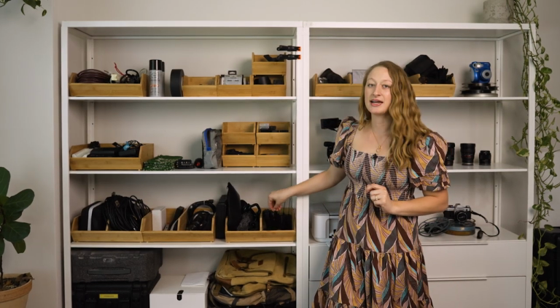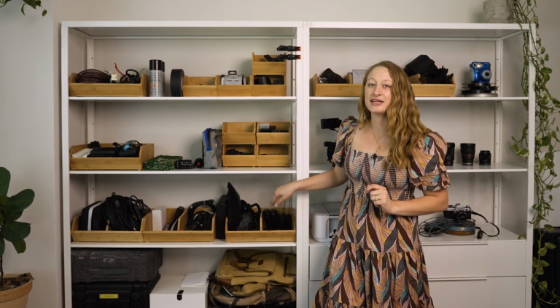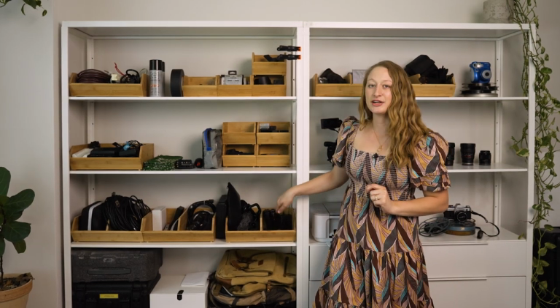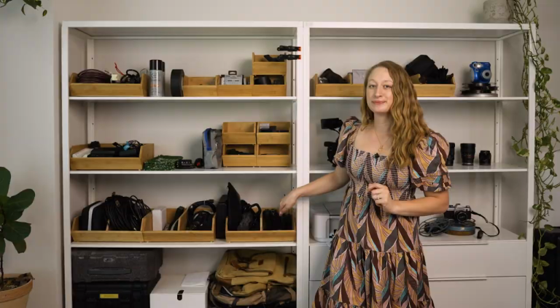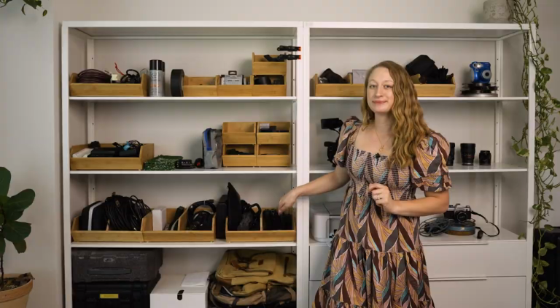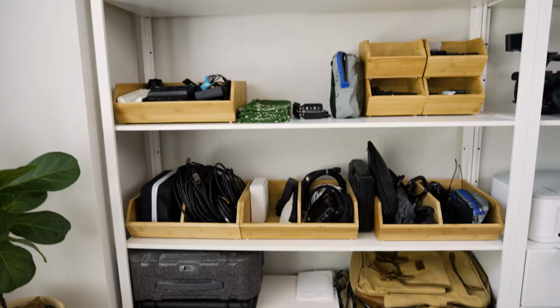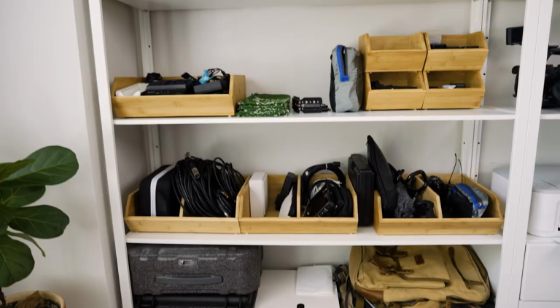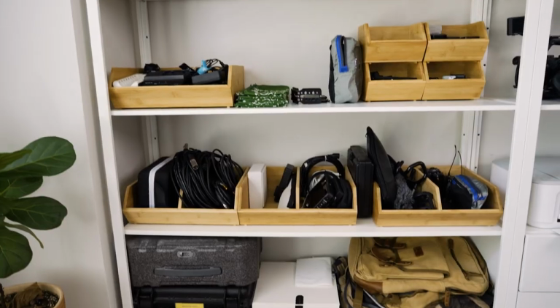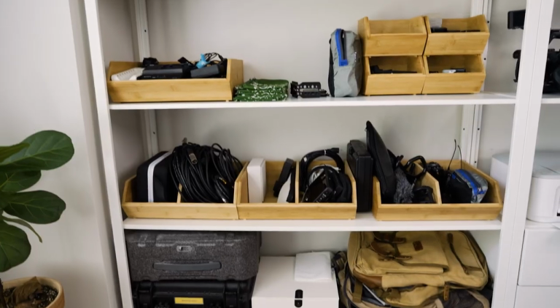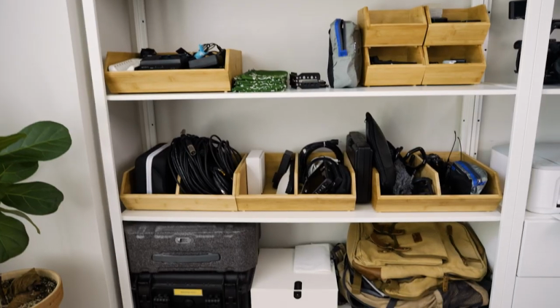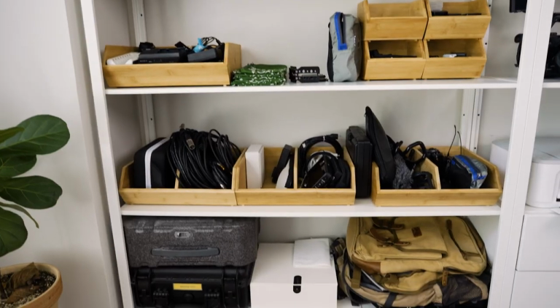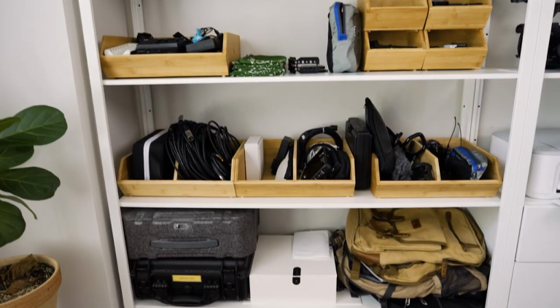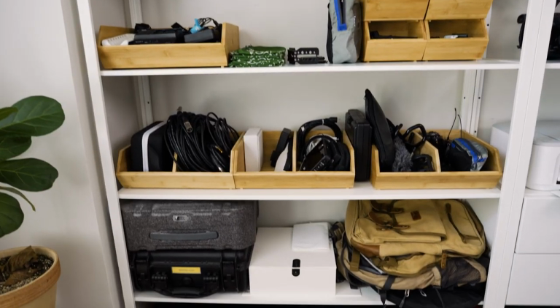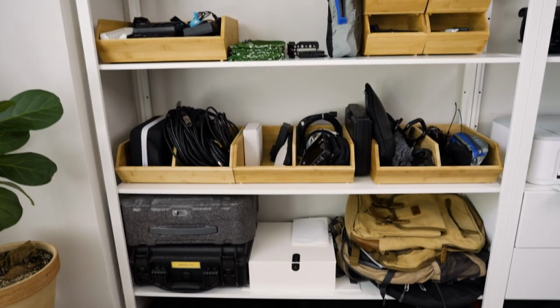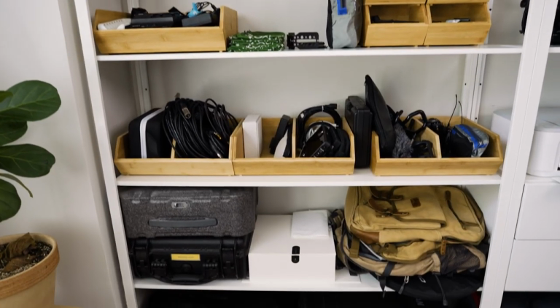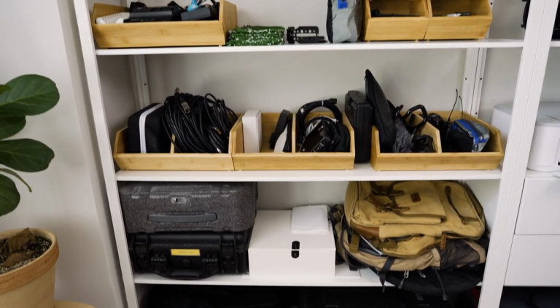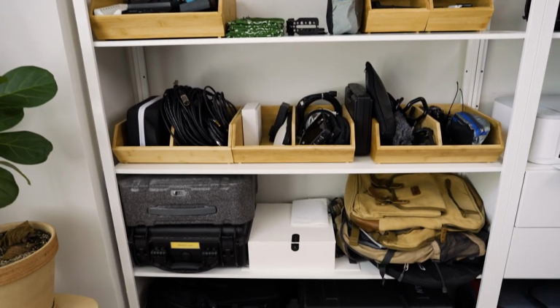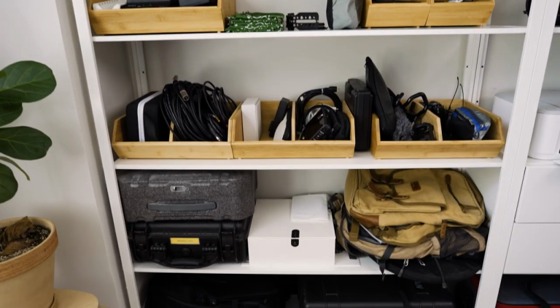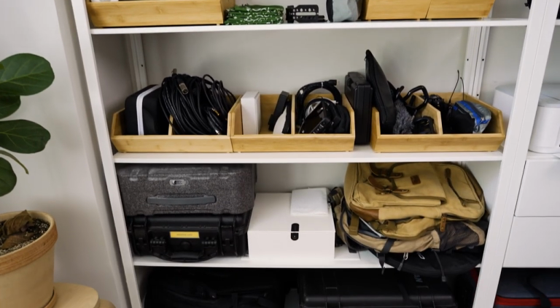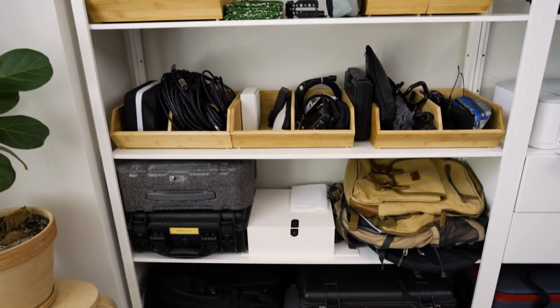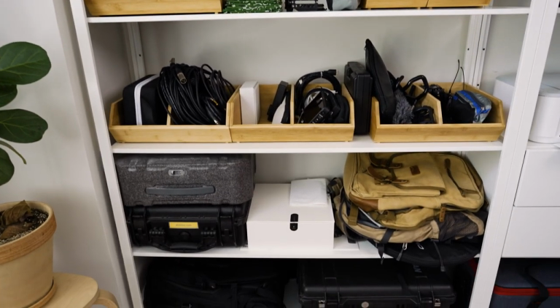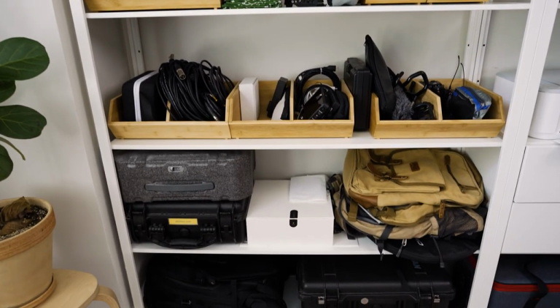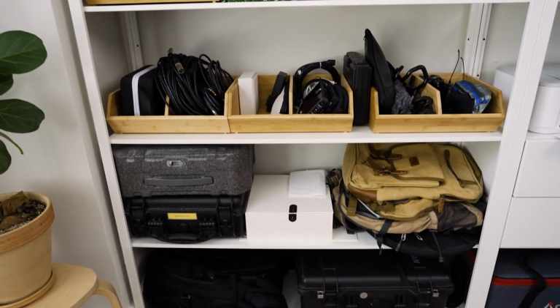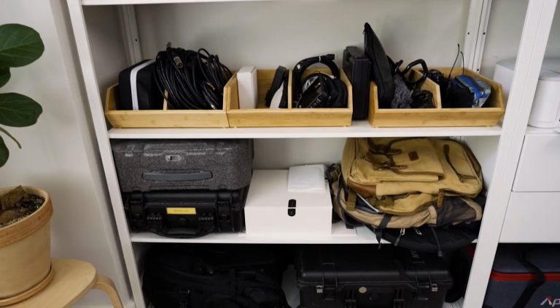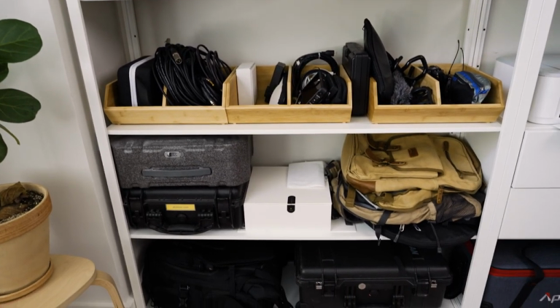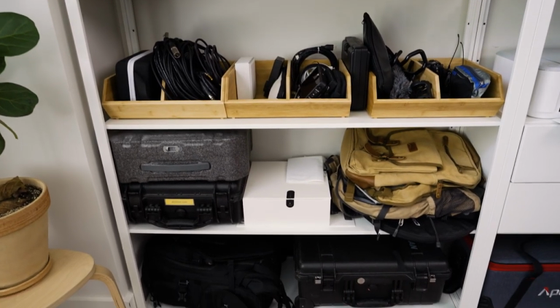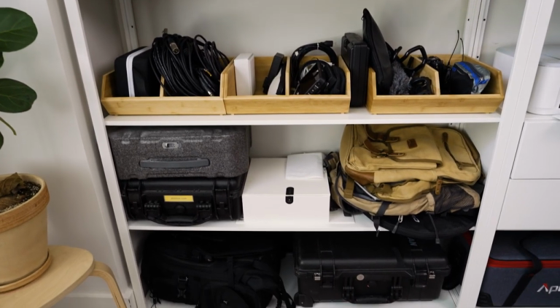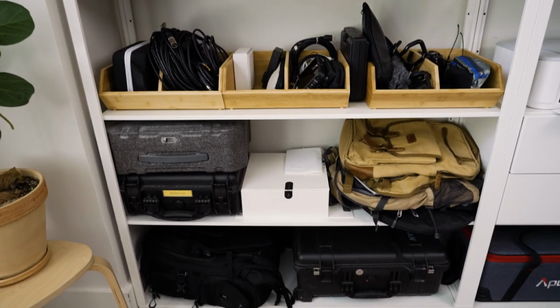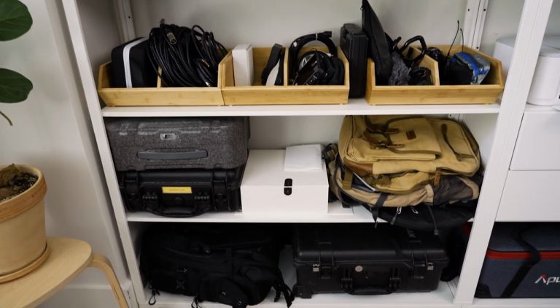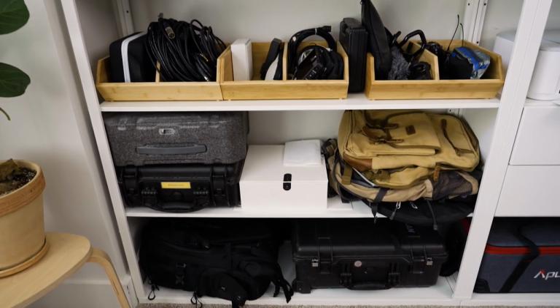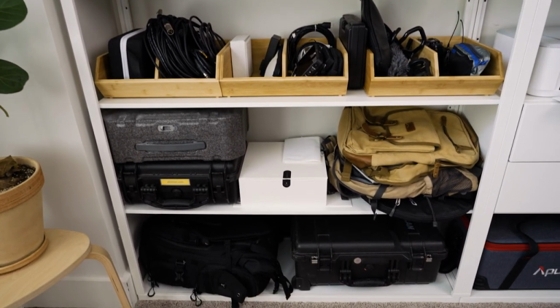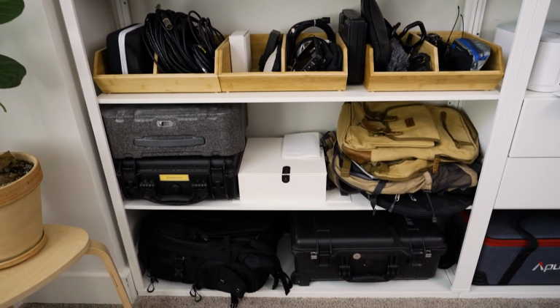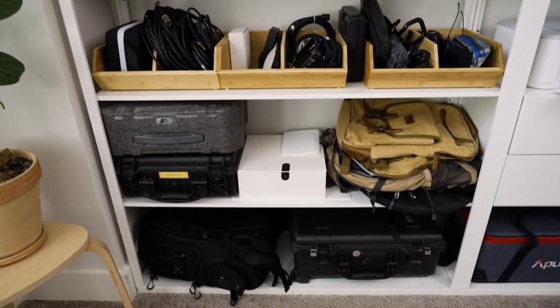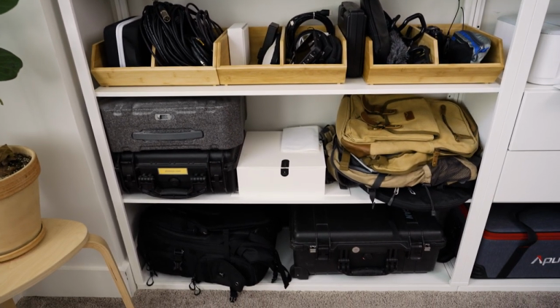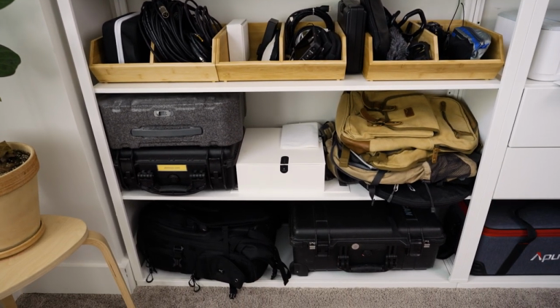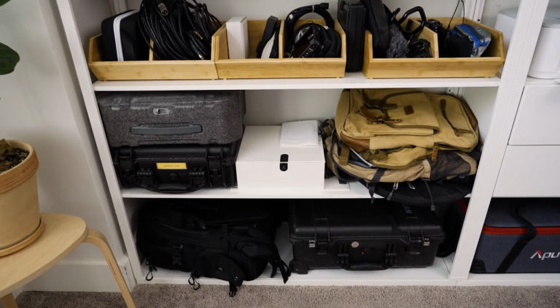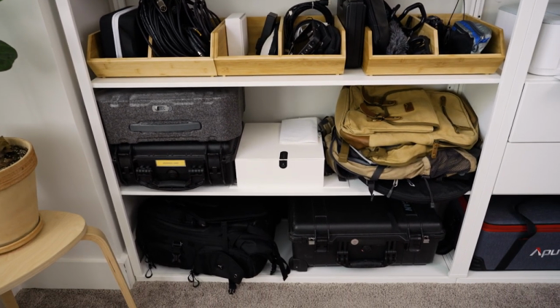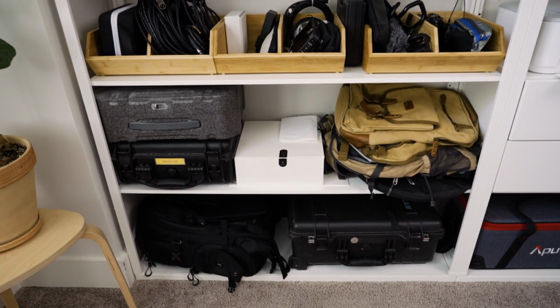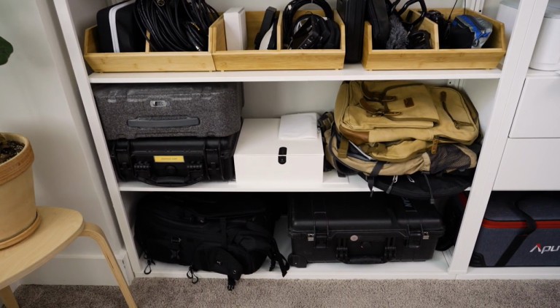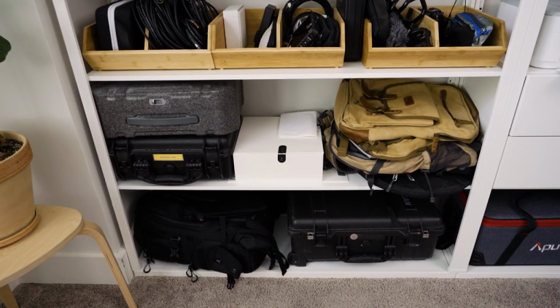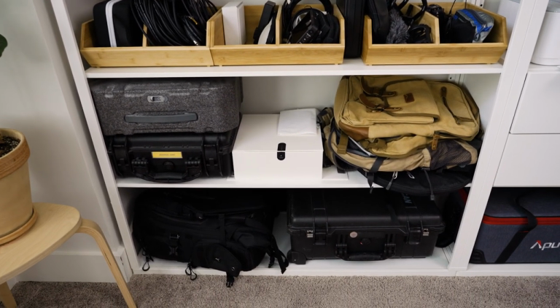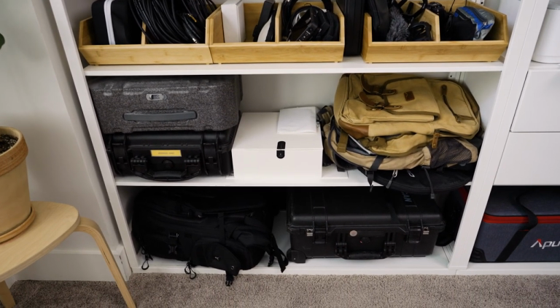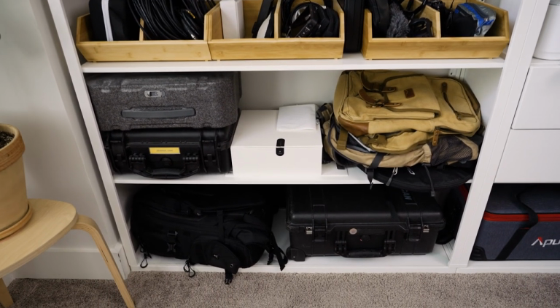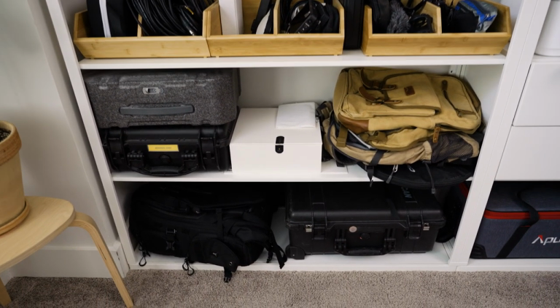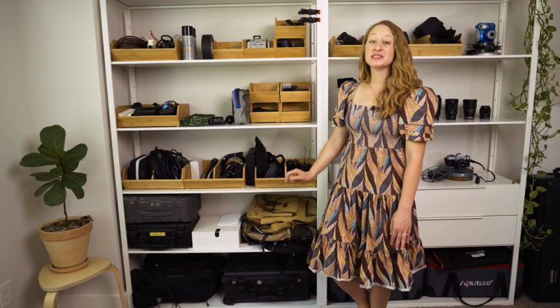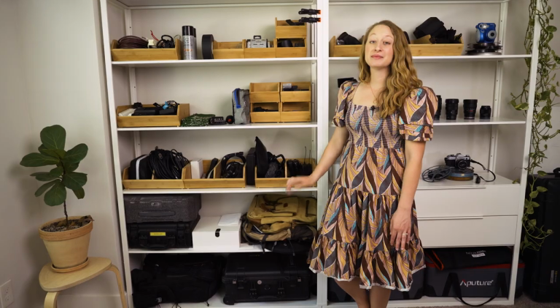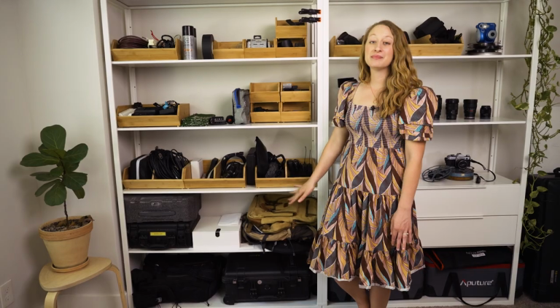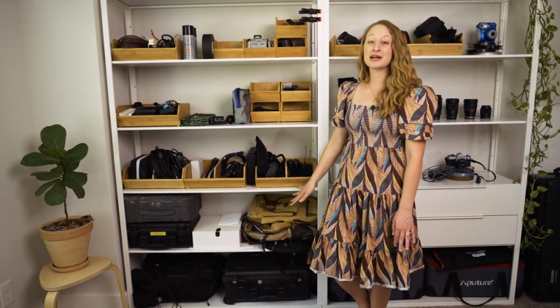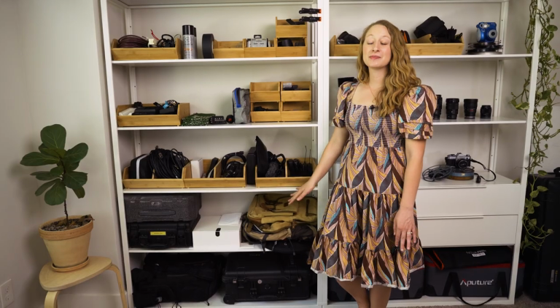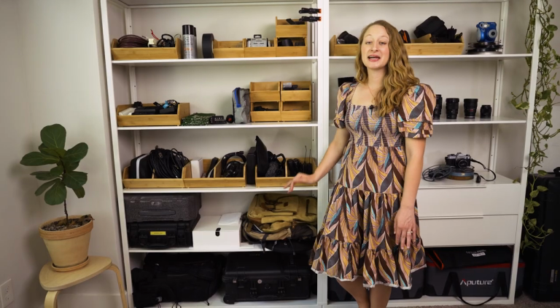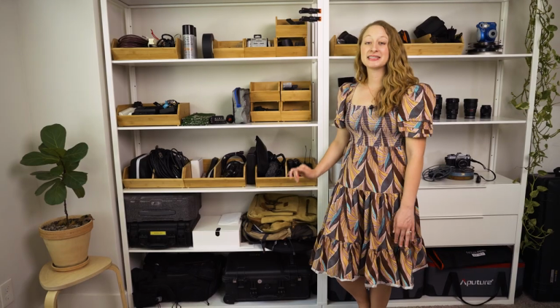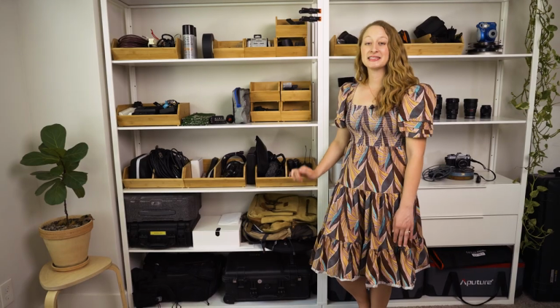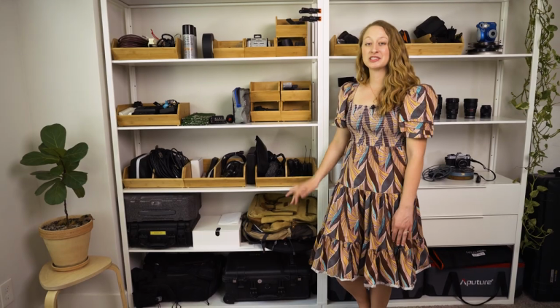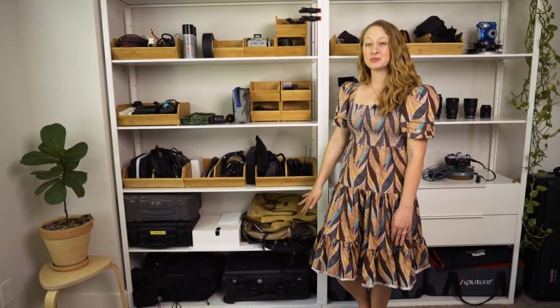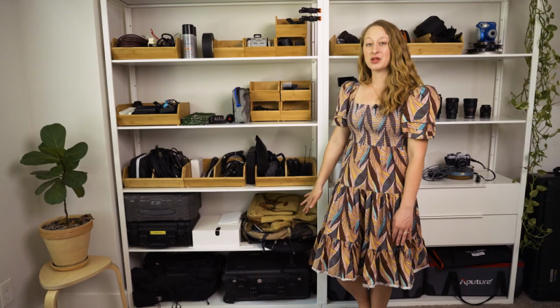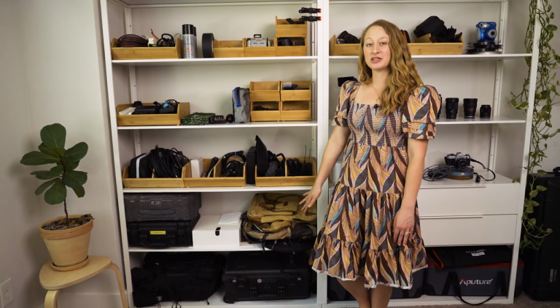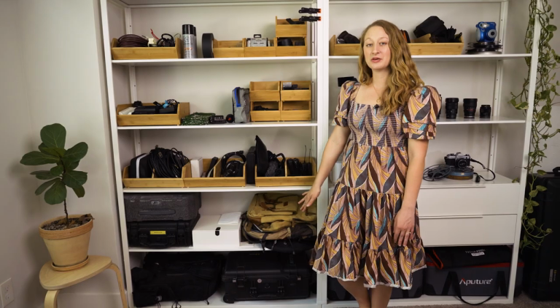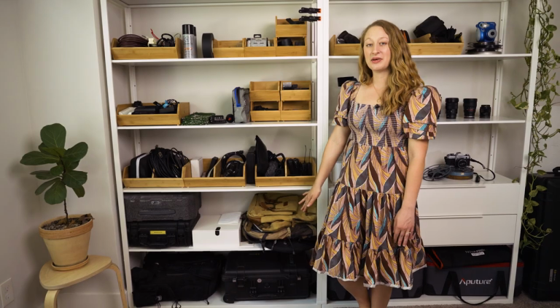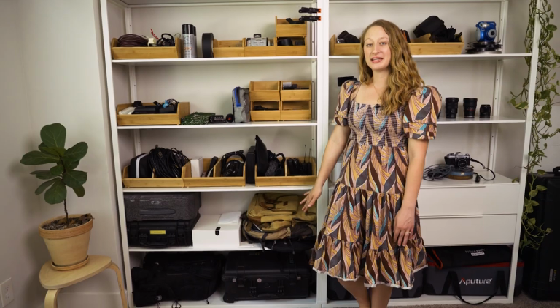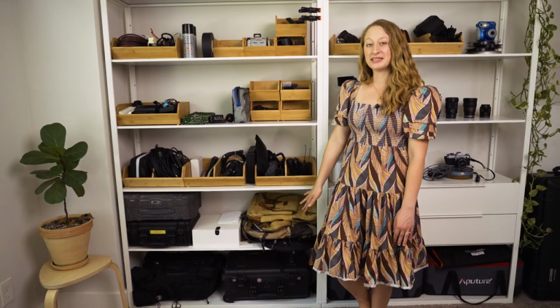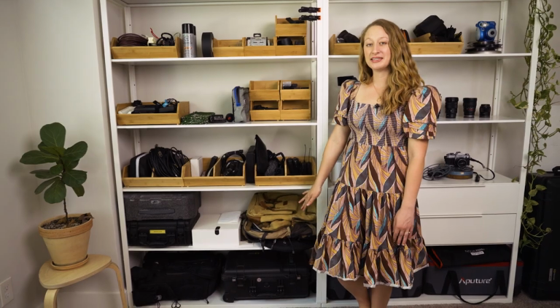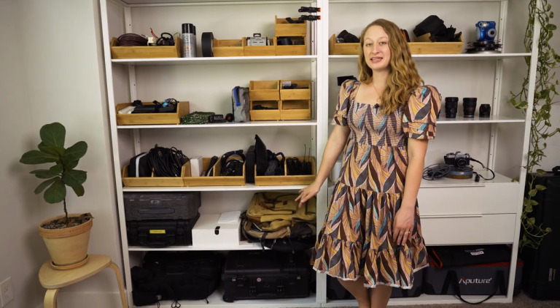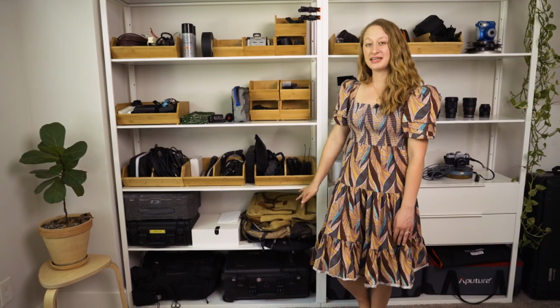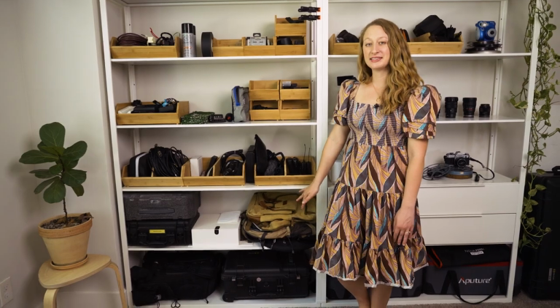The bottom two shelves here are just cases basically — we have my drone, some backpacks, and a small little Pelican case.